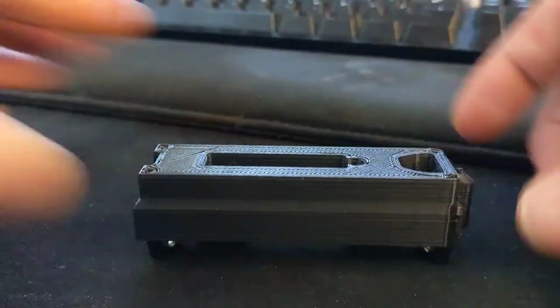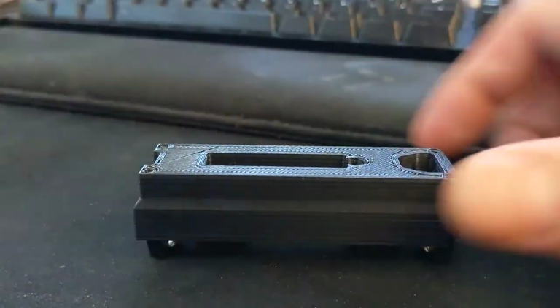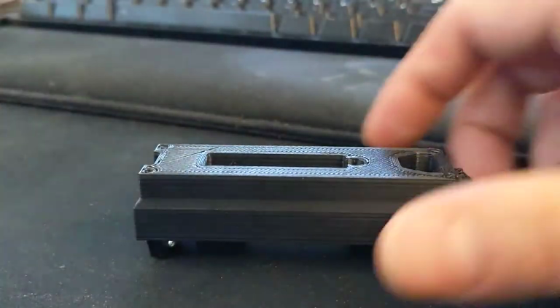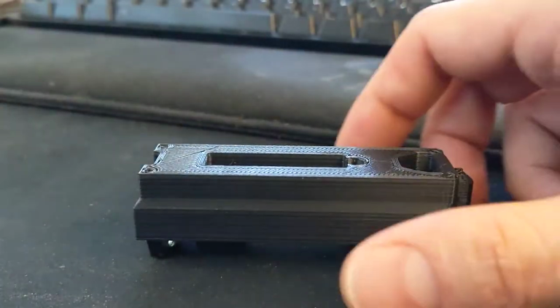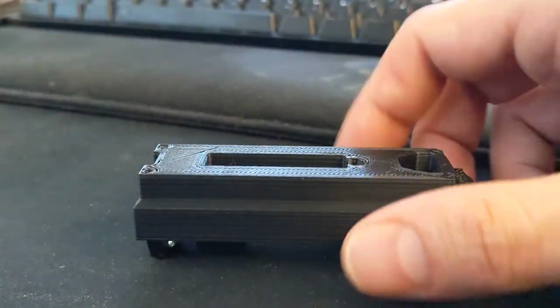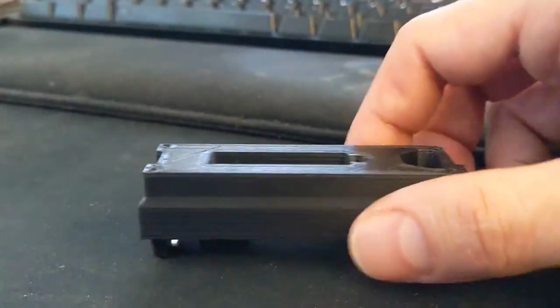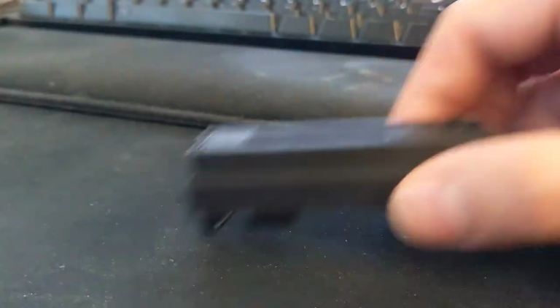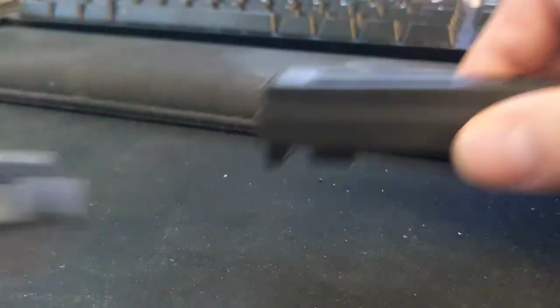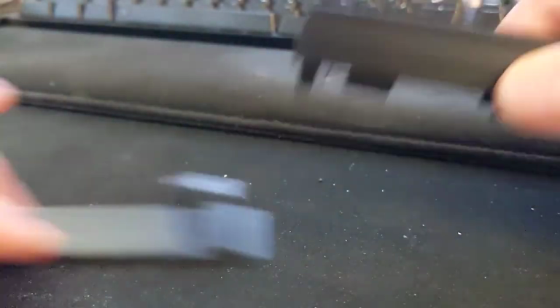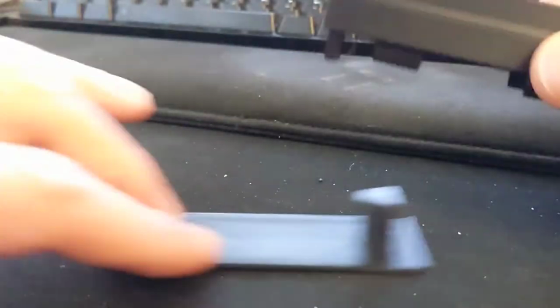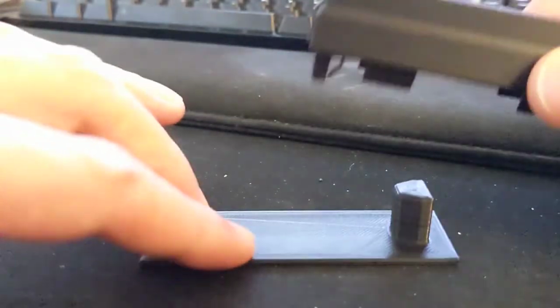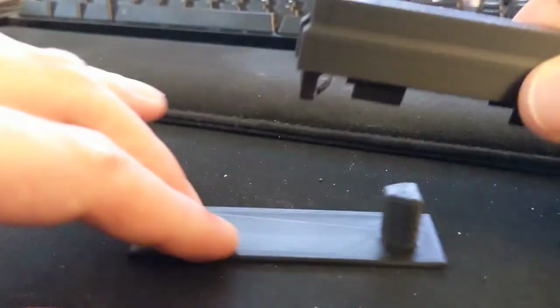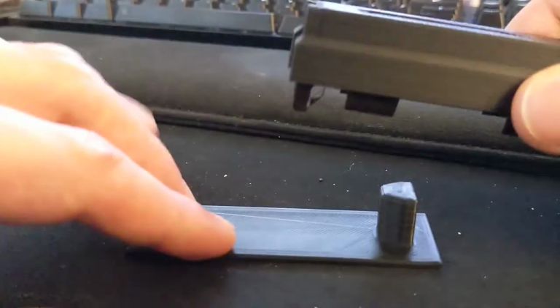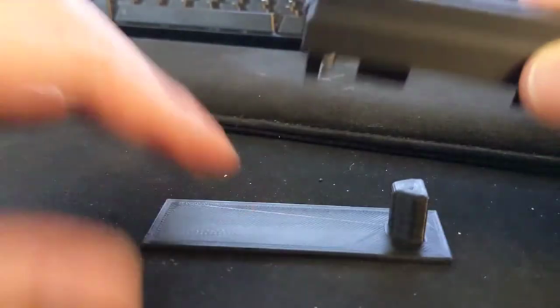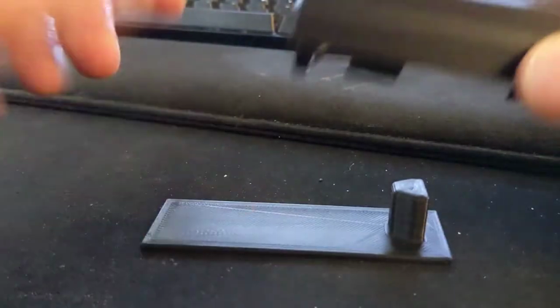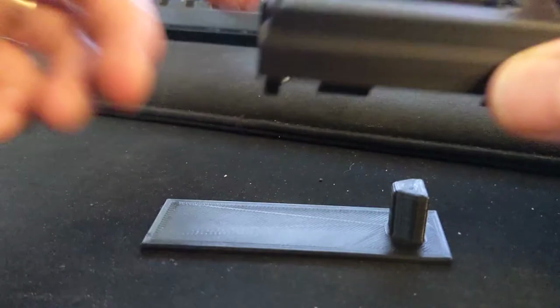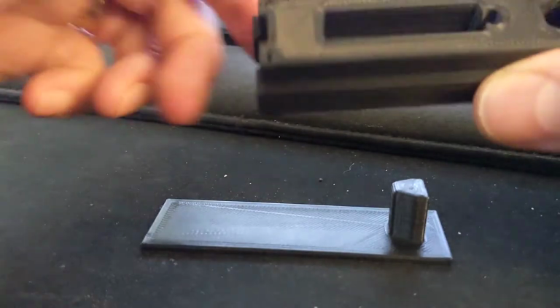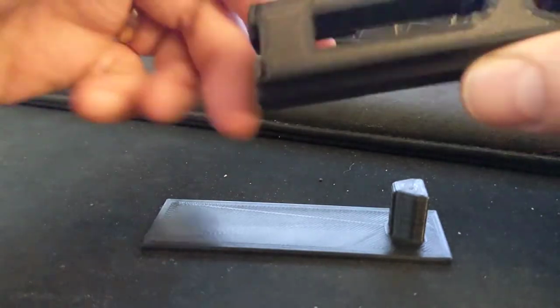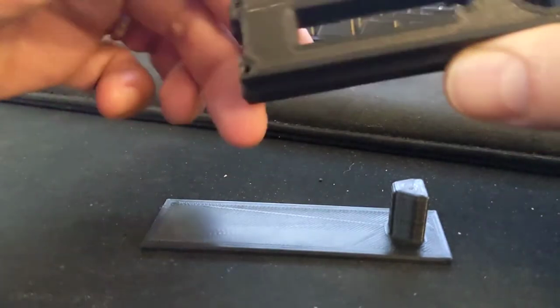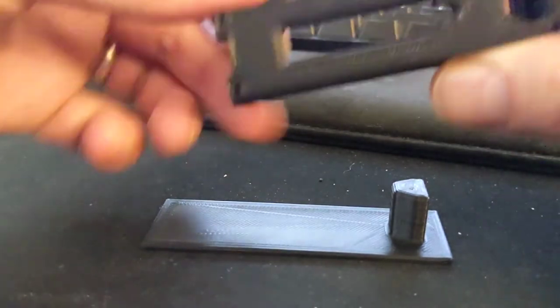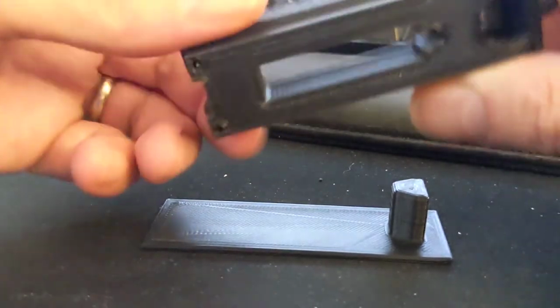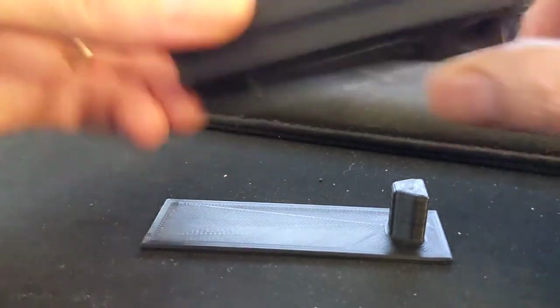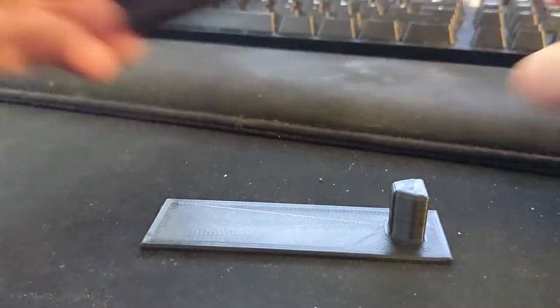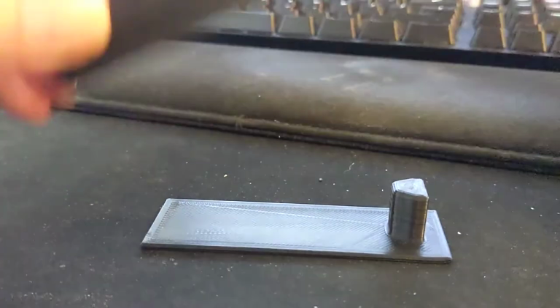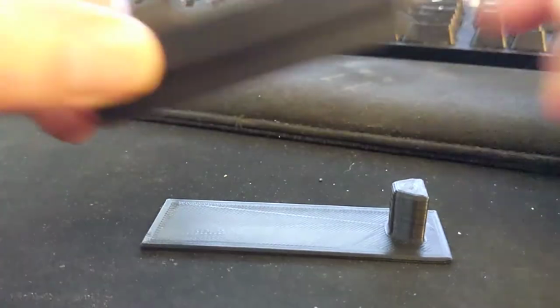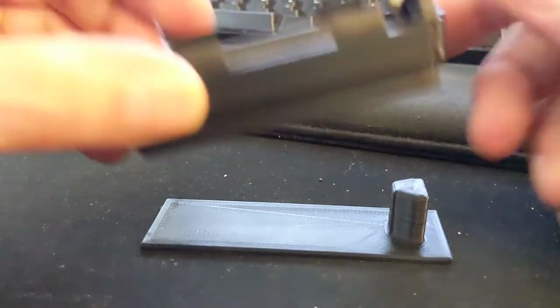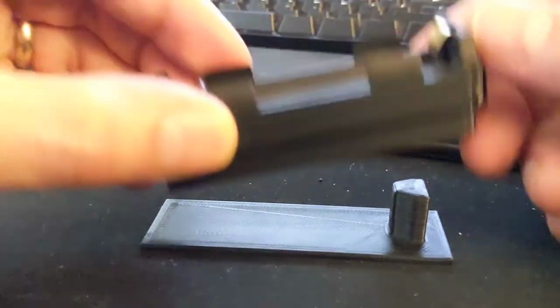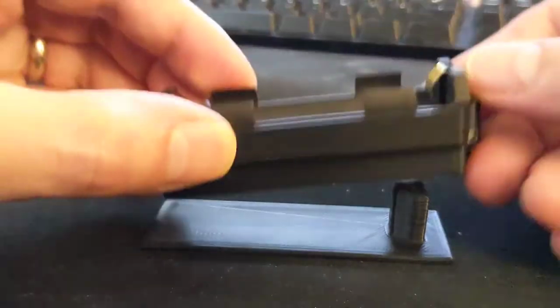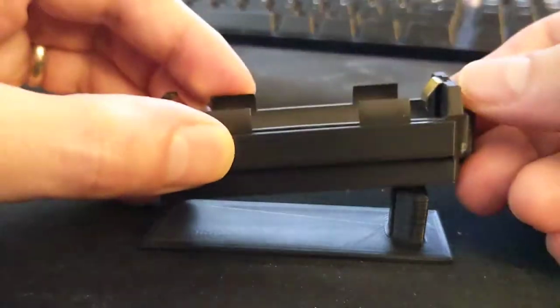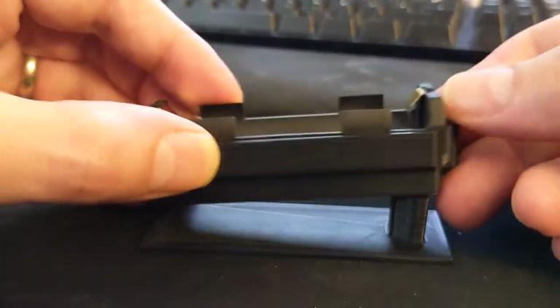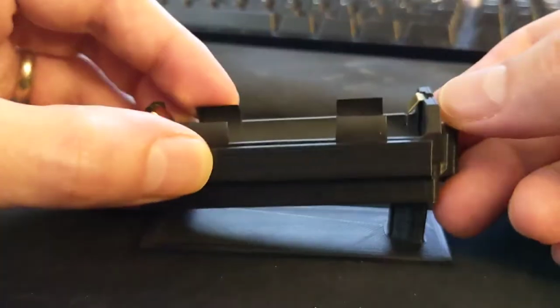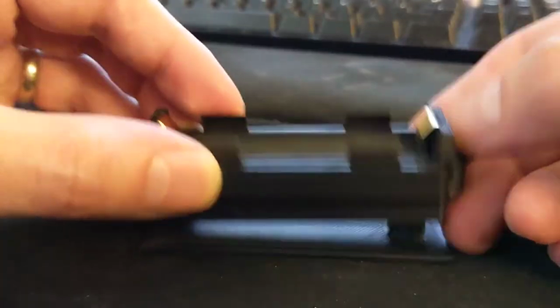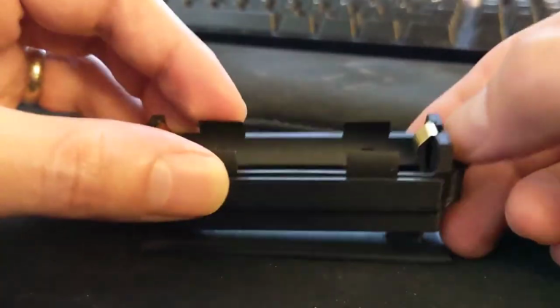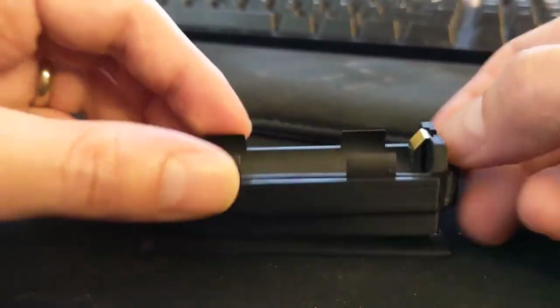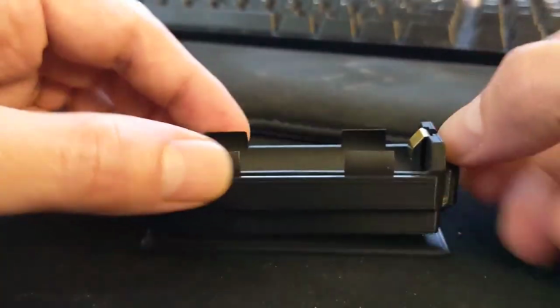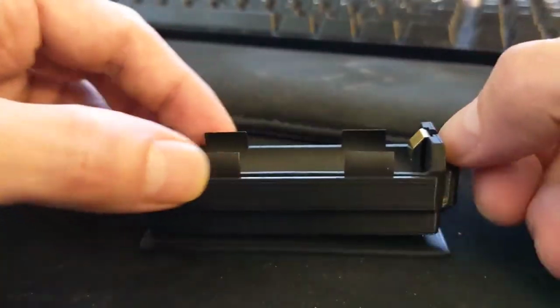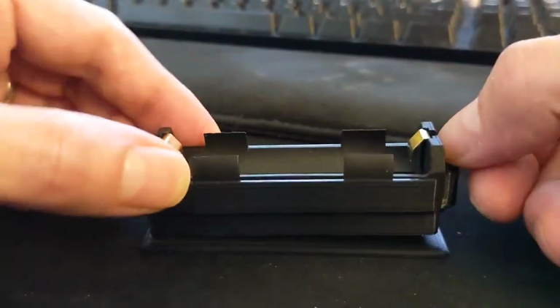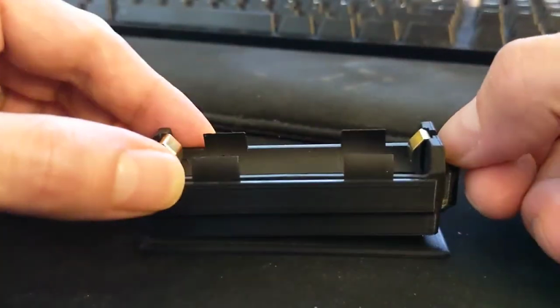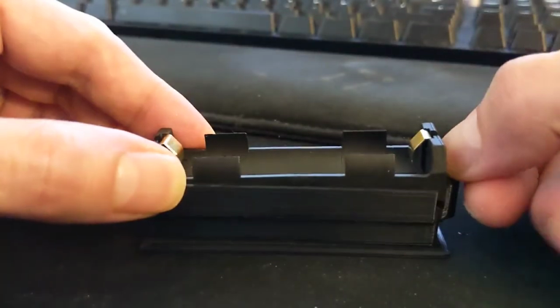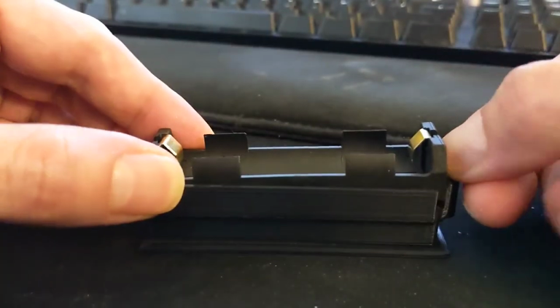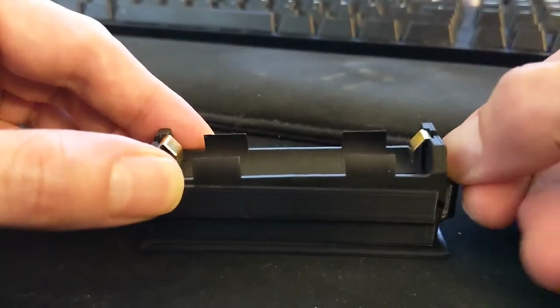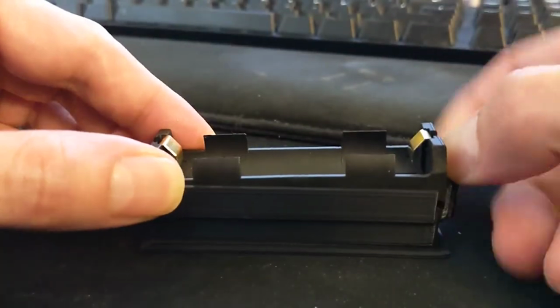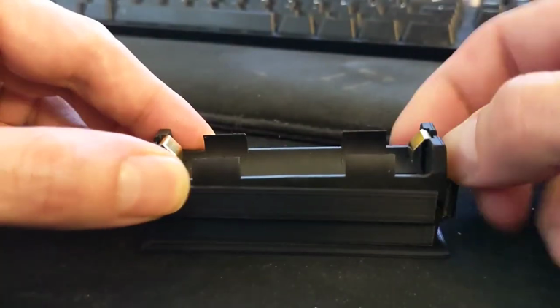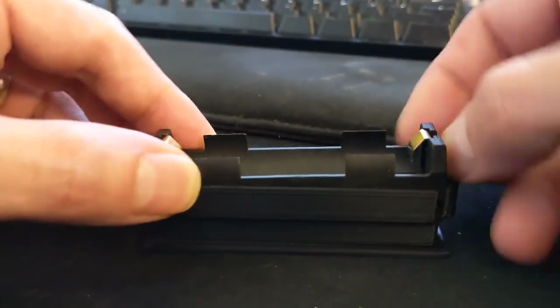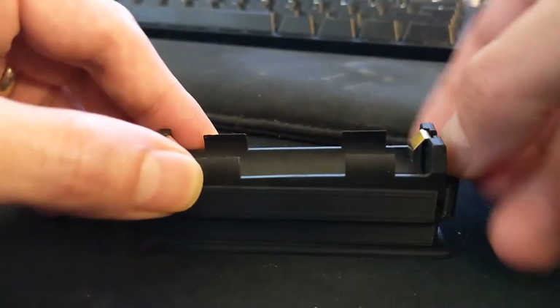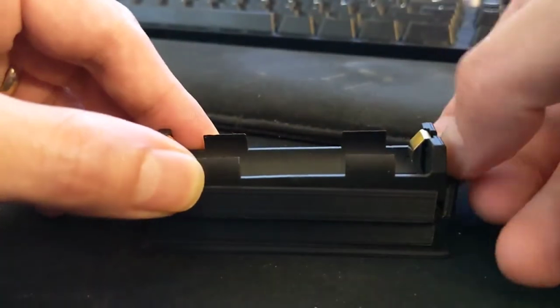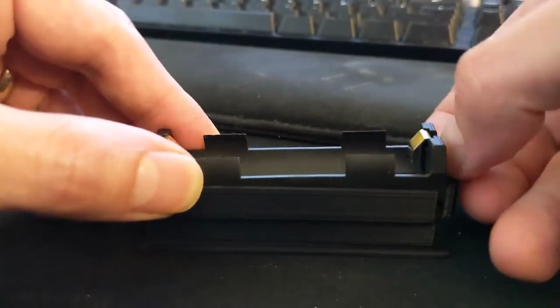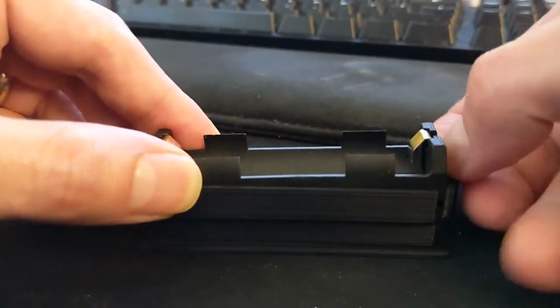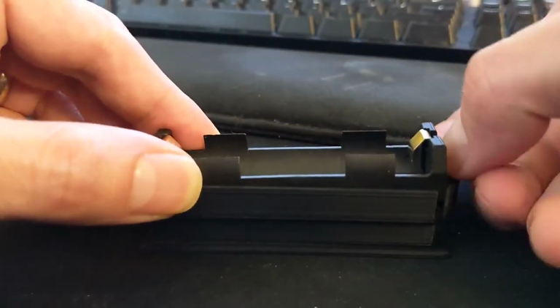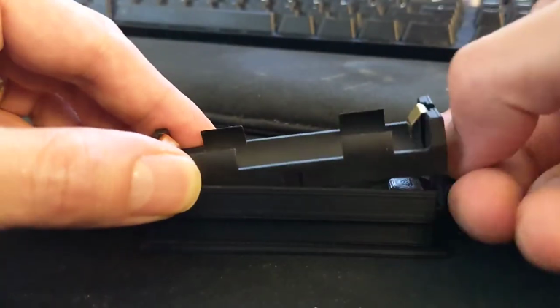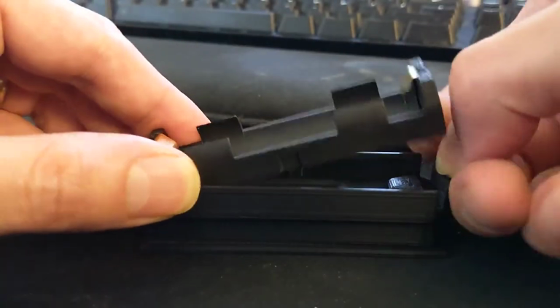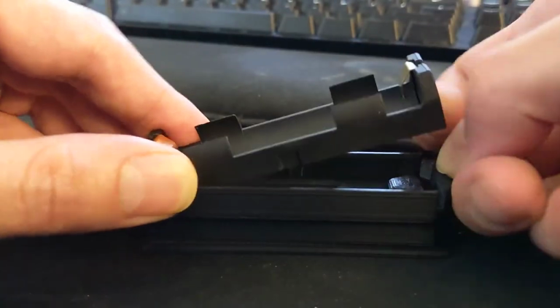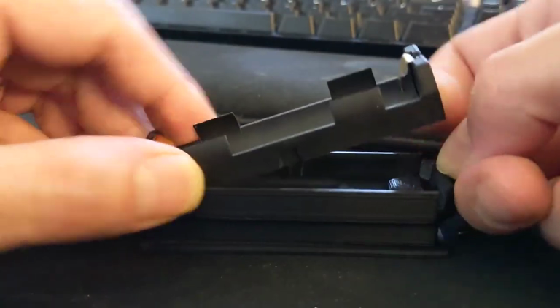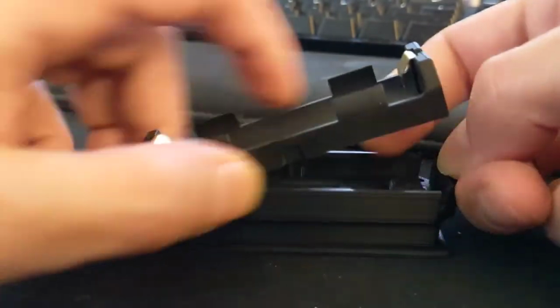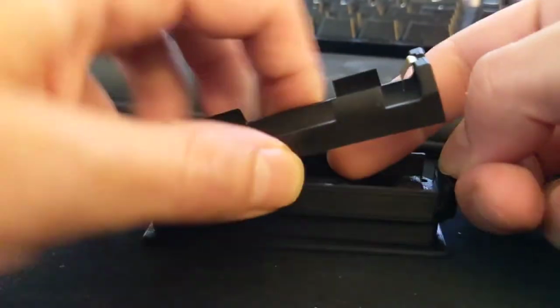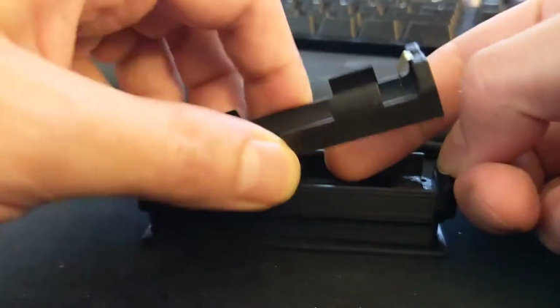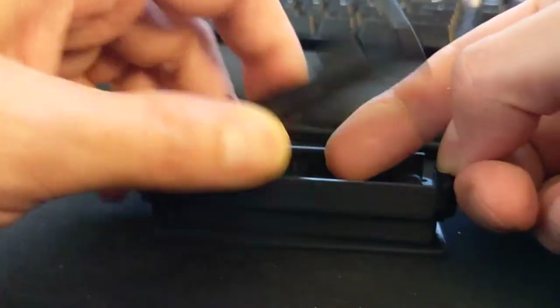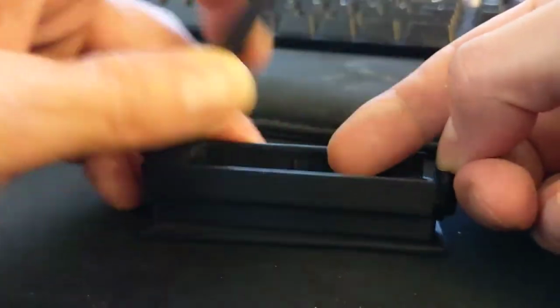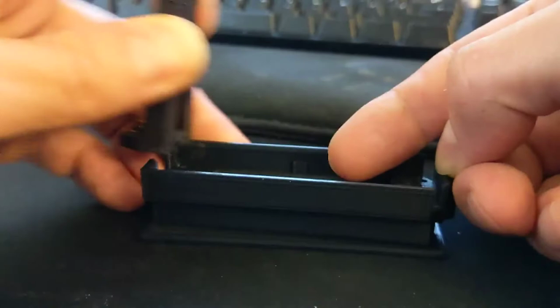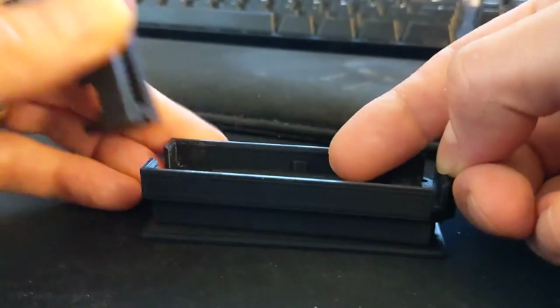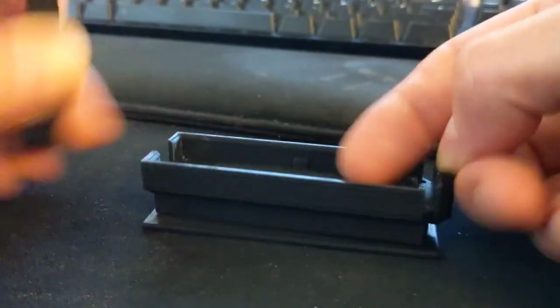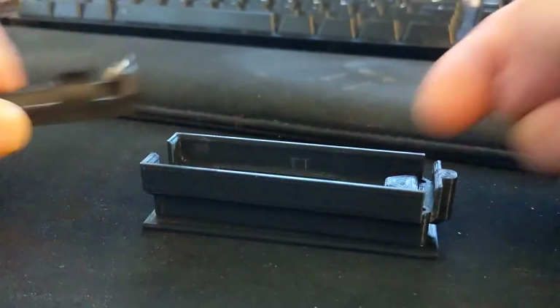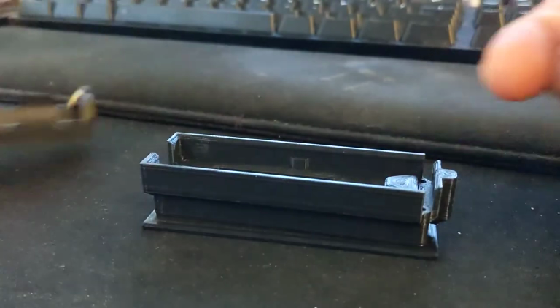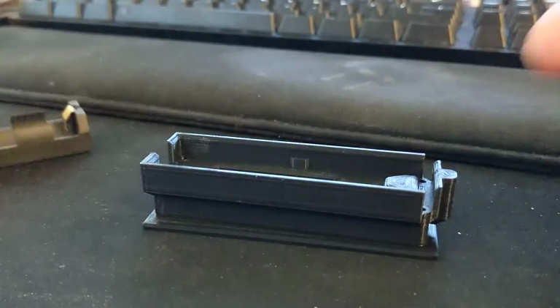And then to get it out of the jig, we have this little release mechanism. Just press it down and it snaps right out.